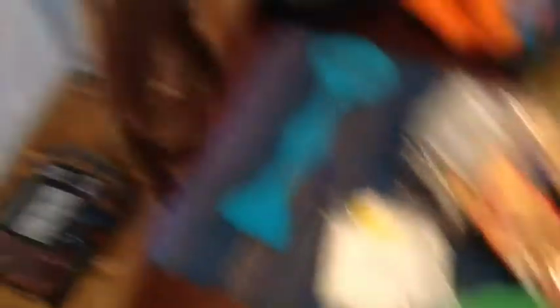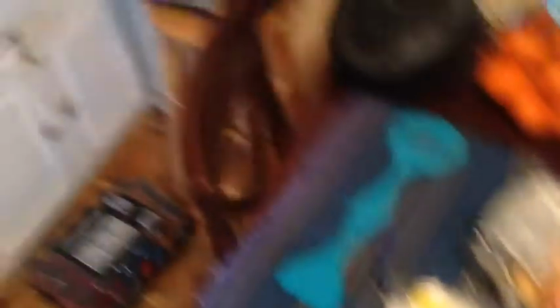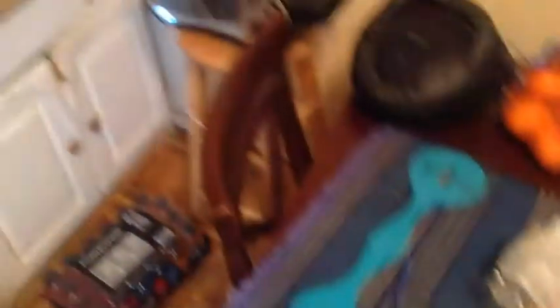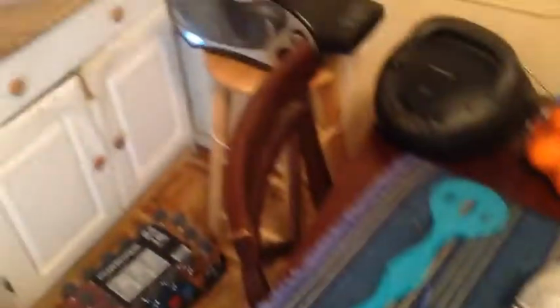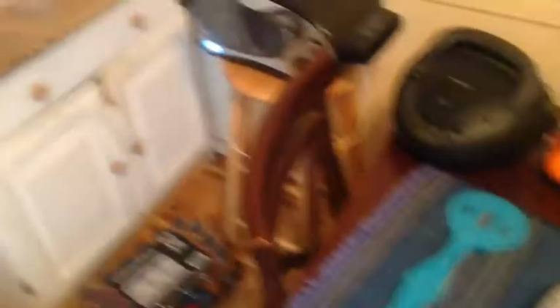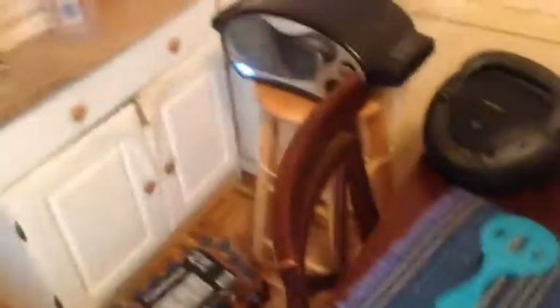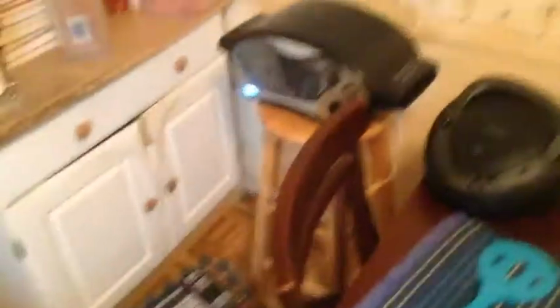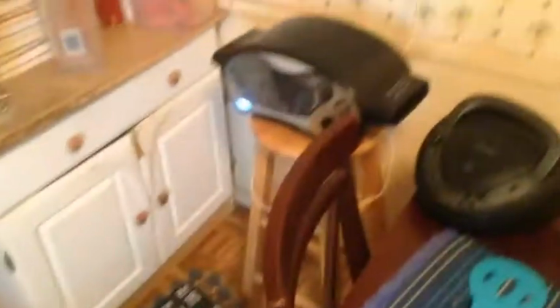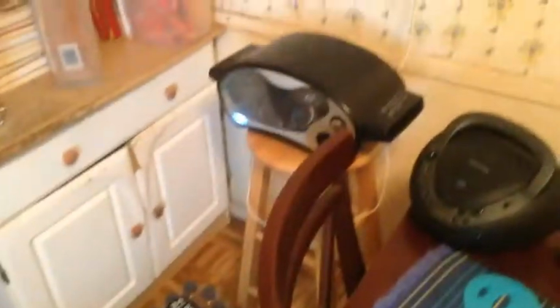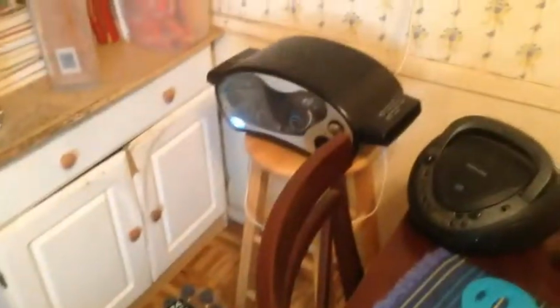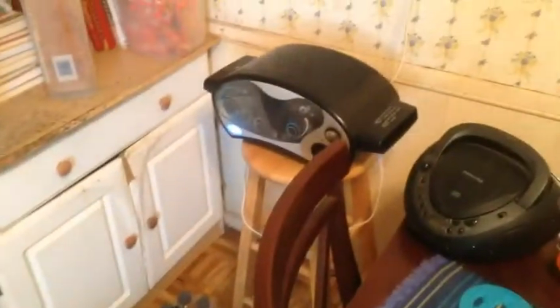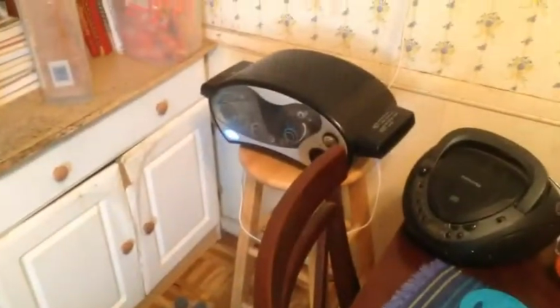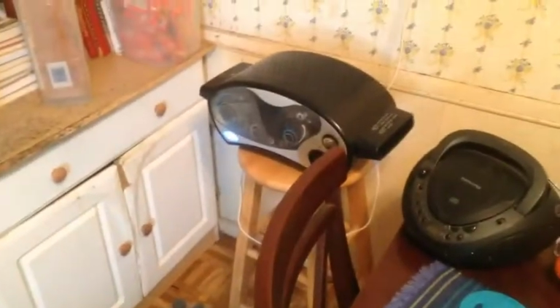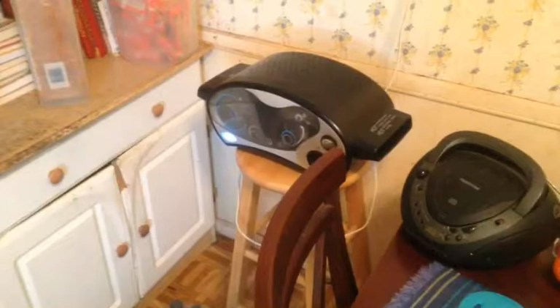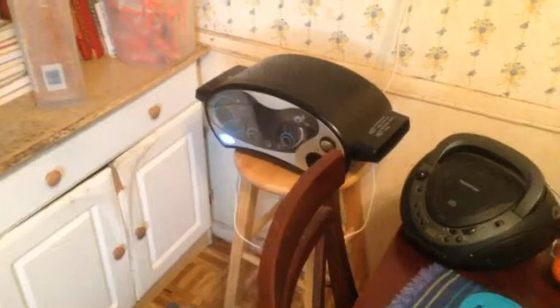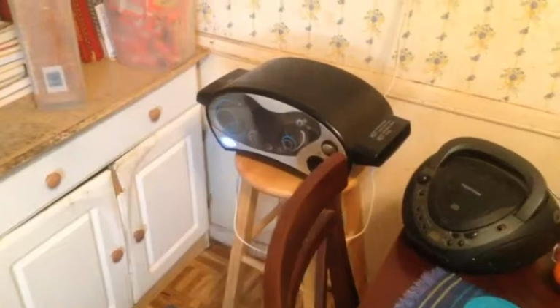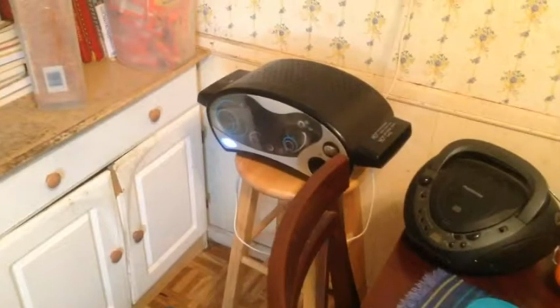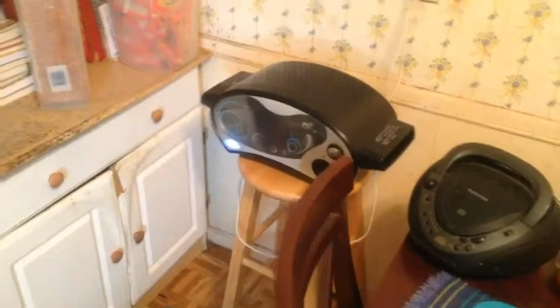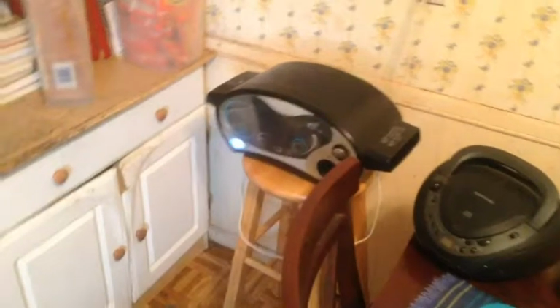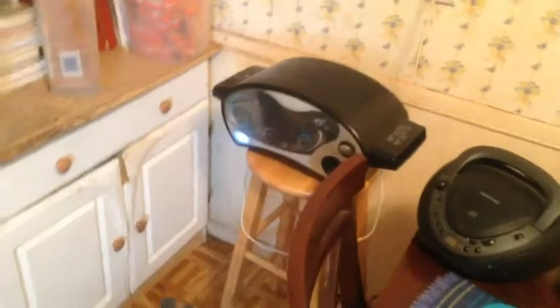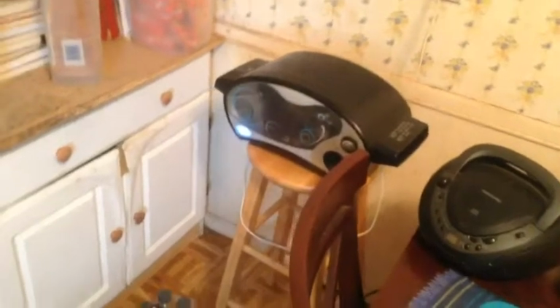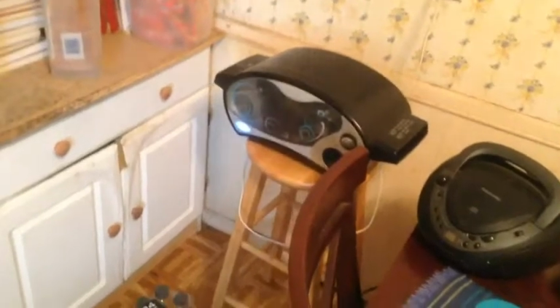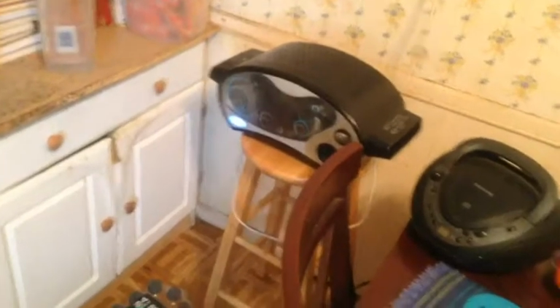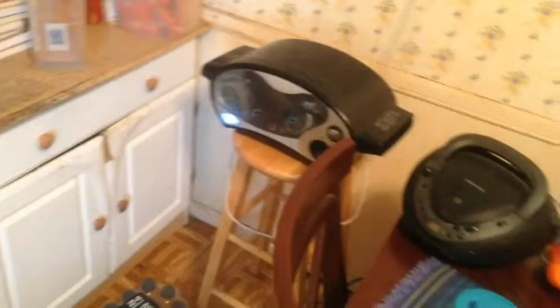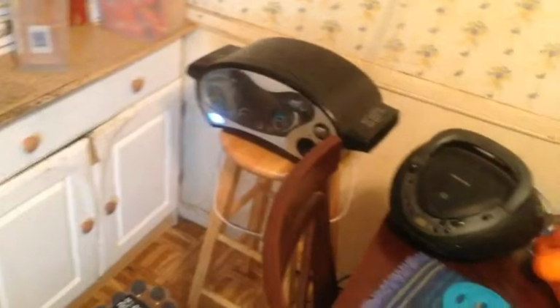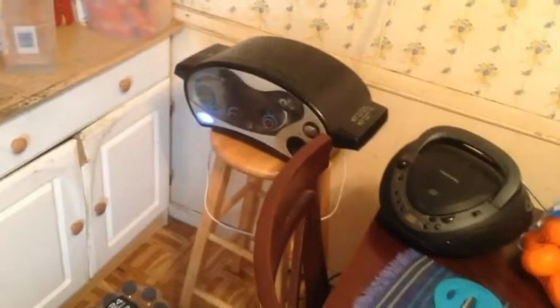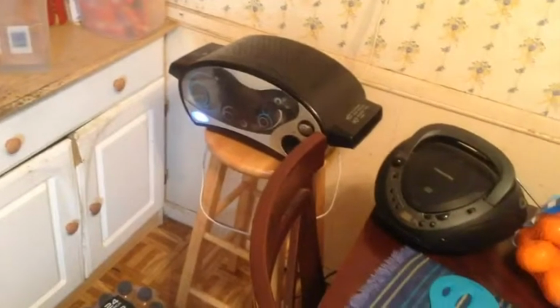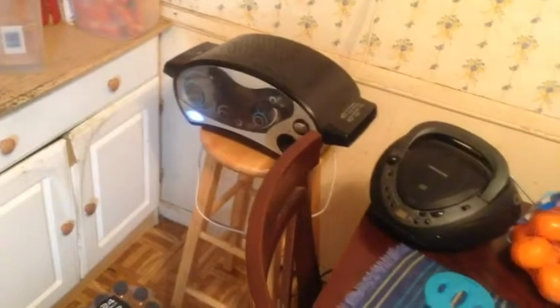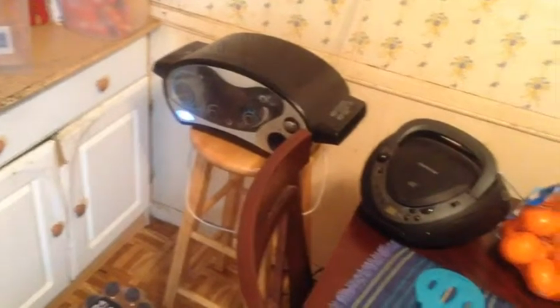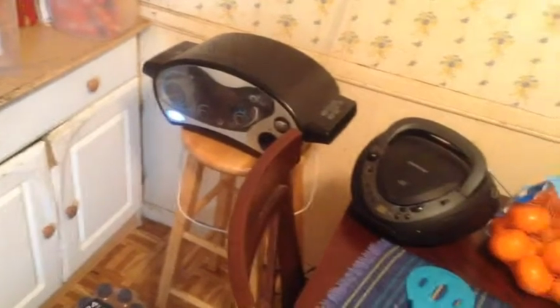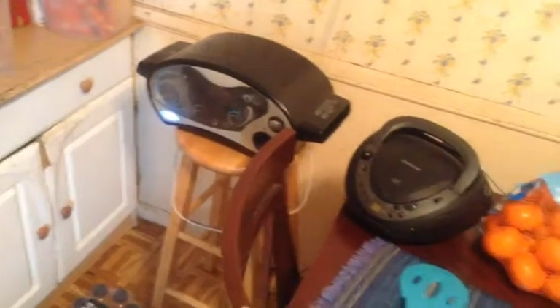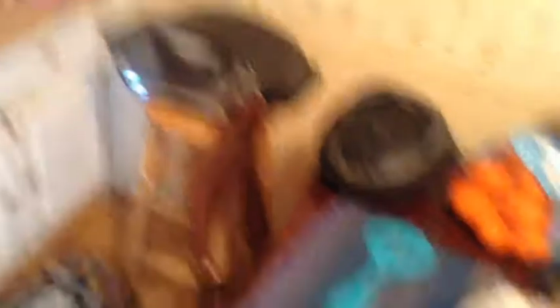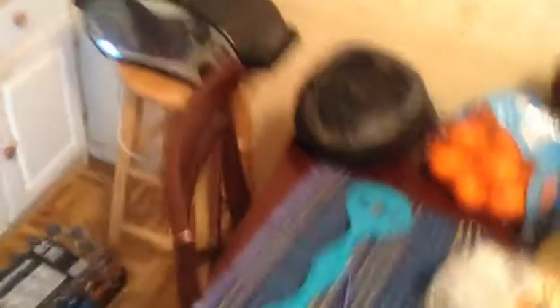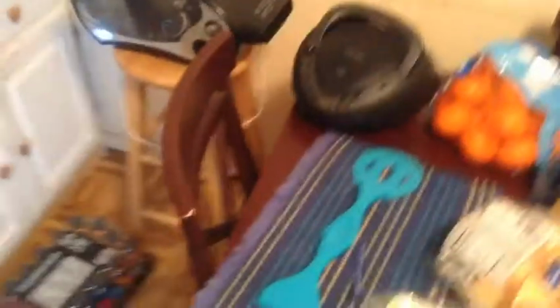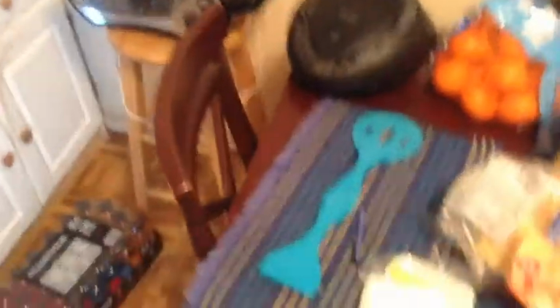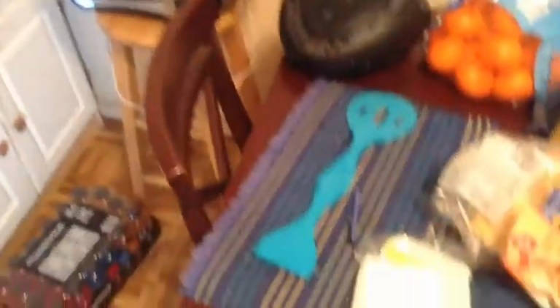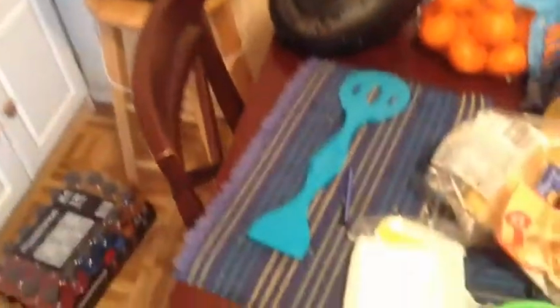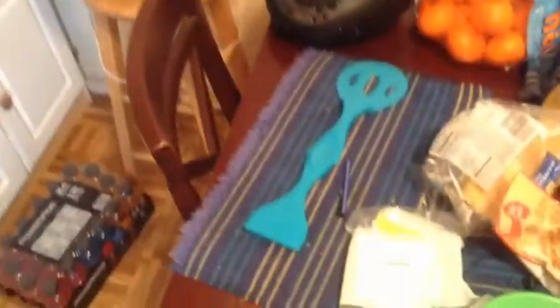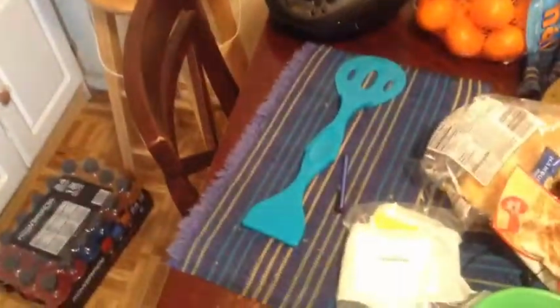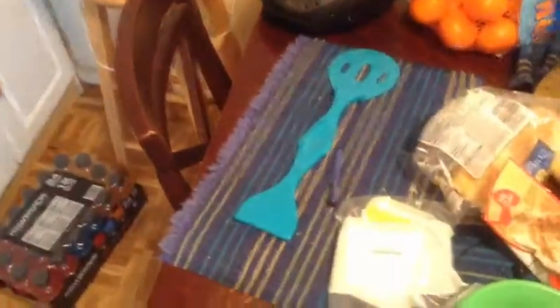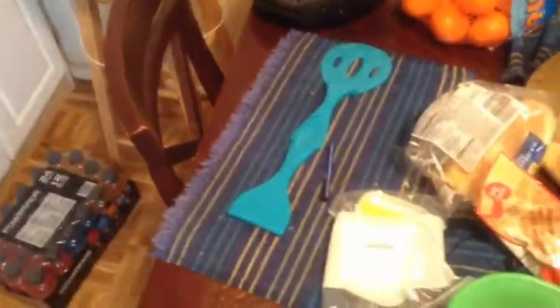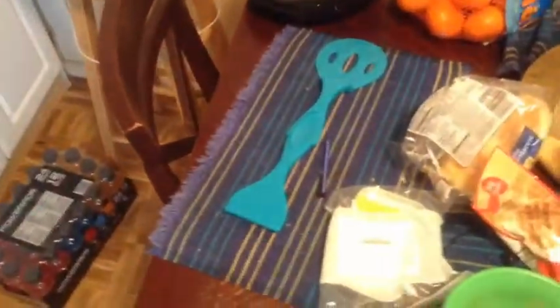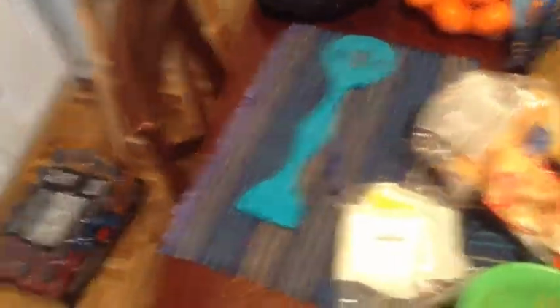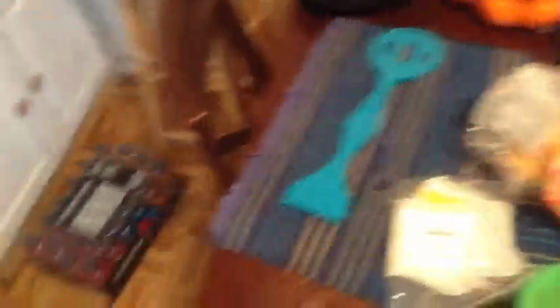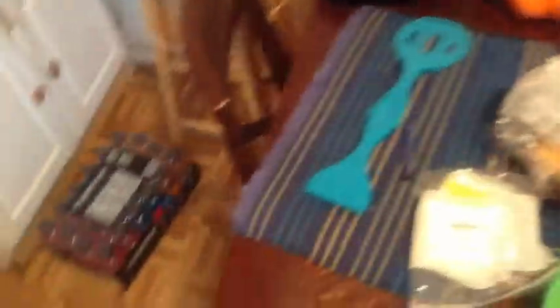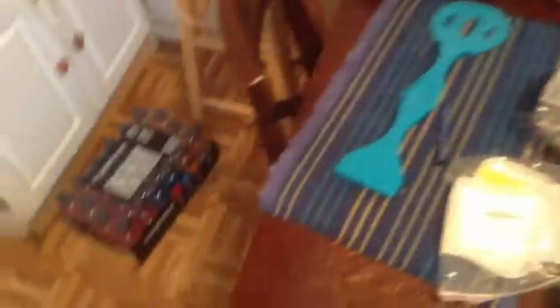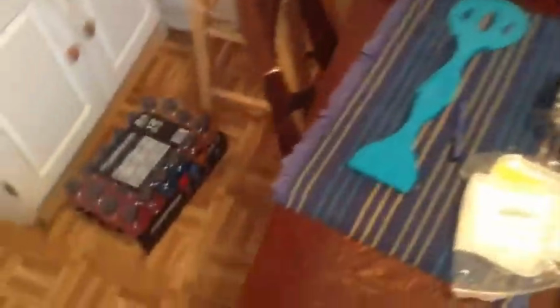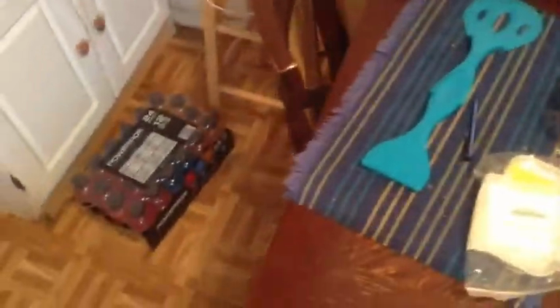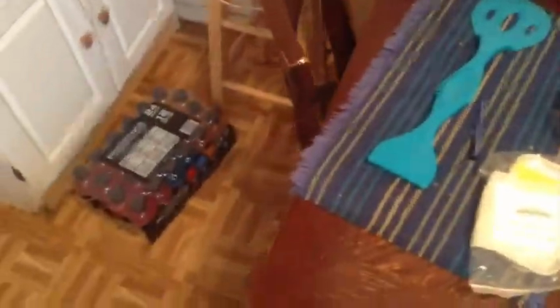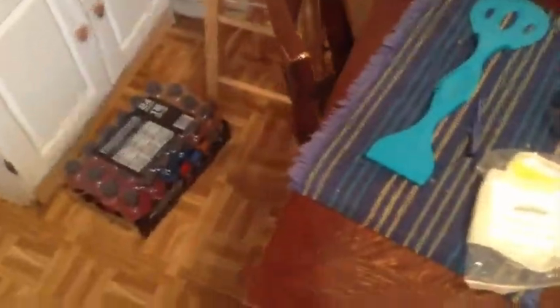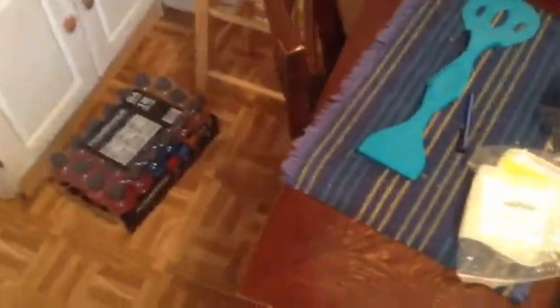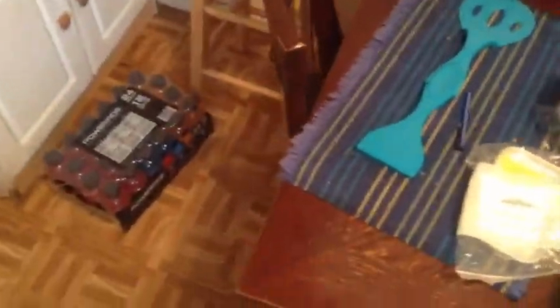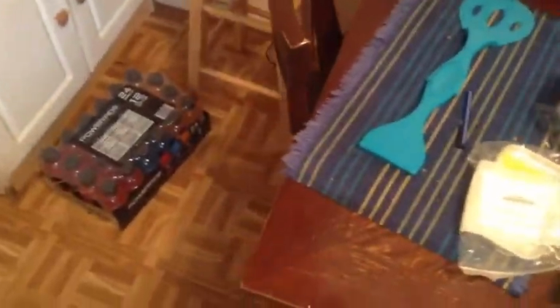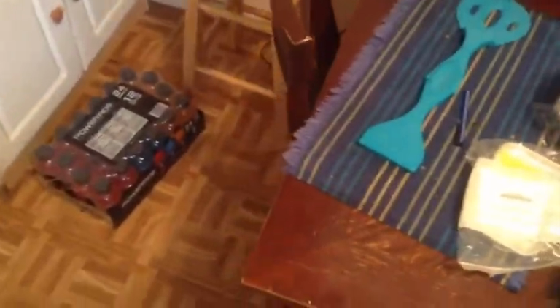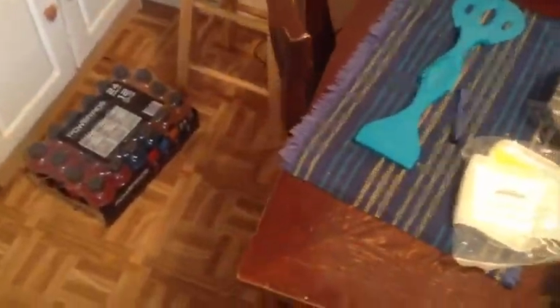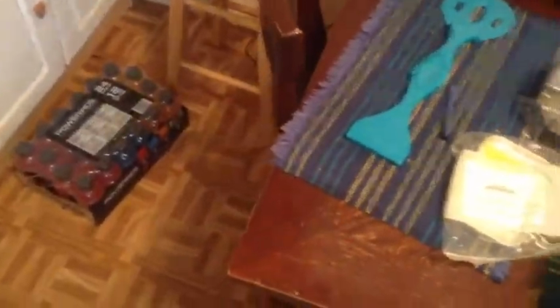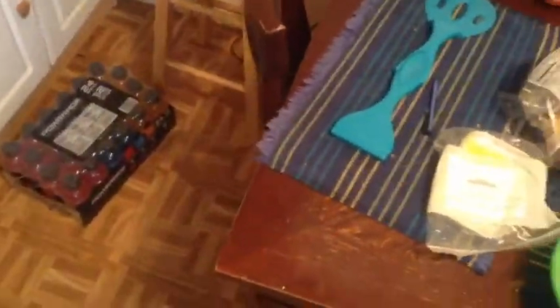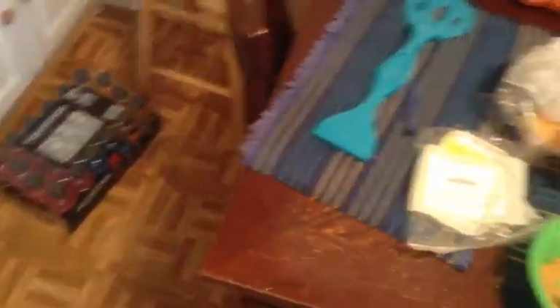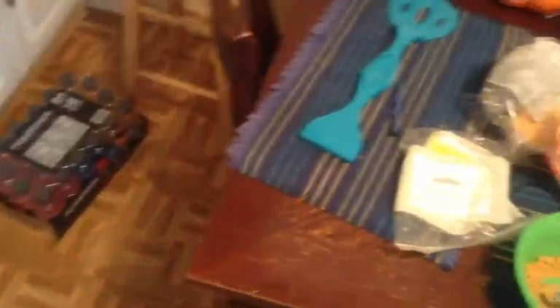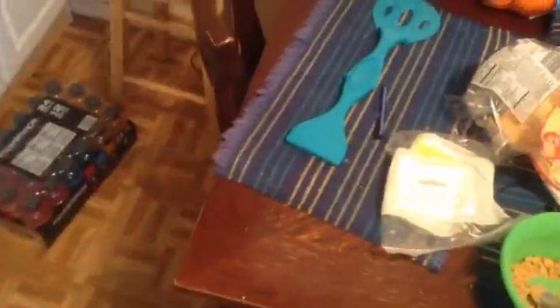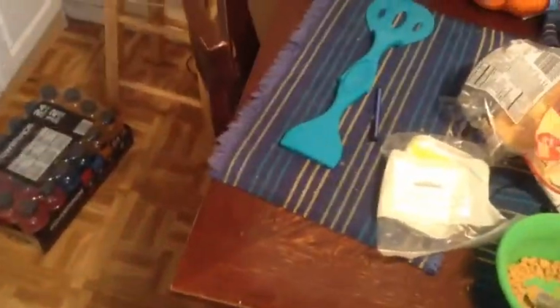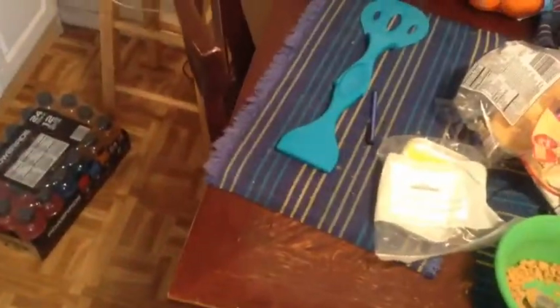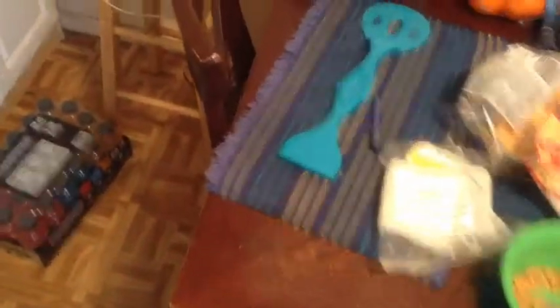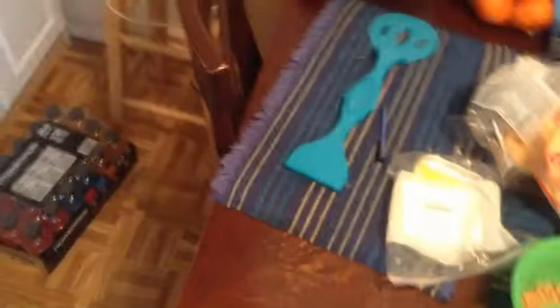Featuring my EasyBake oven I've had for 3 years. I bought it around Christmas 2013.